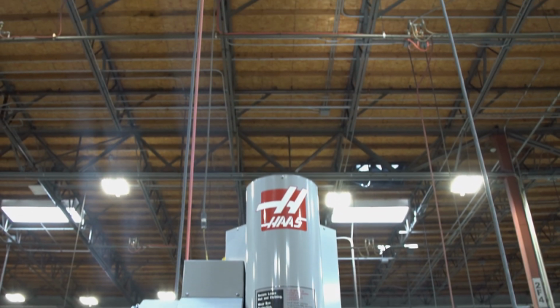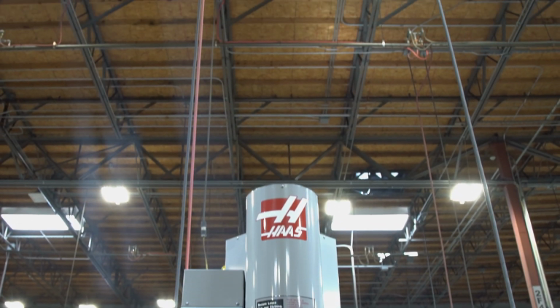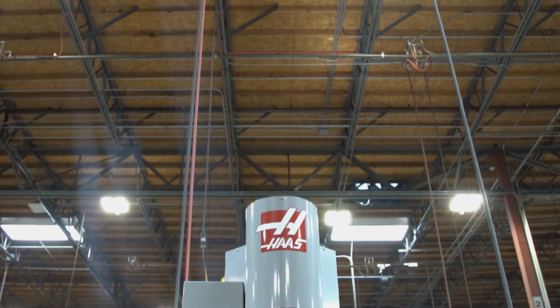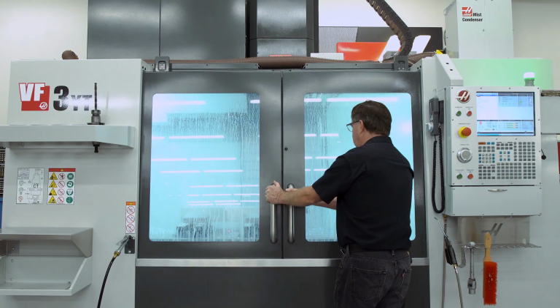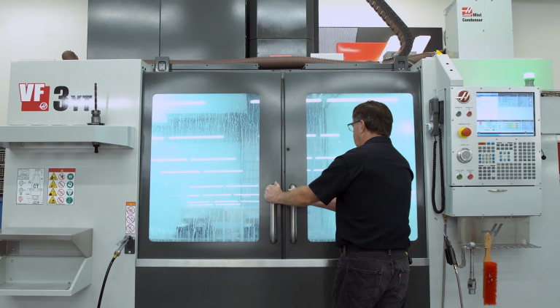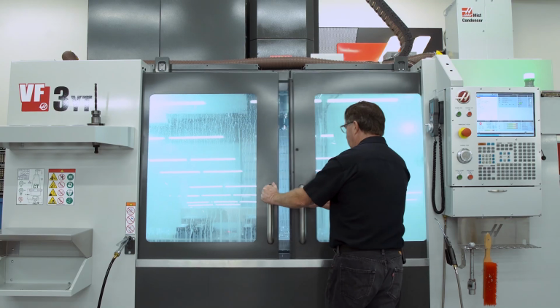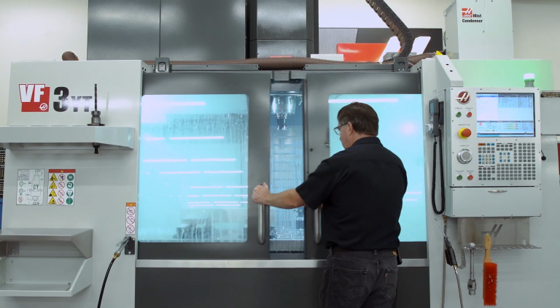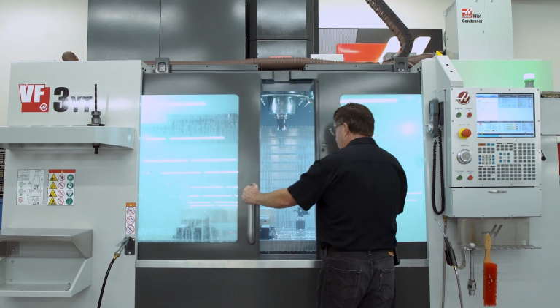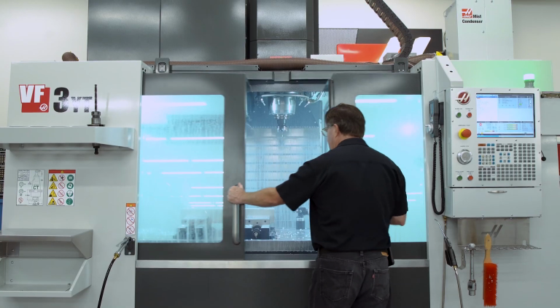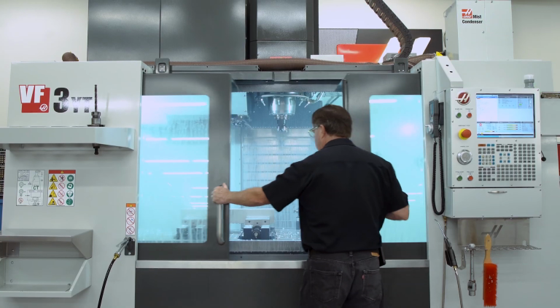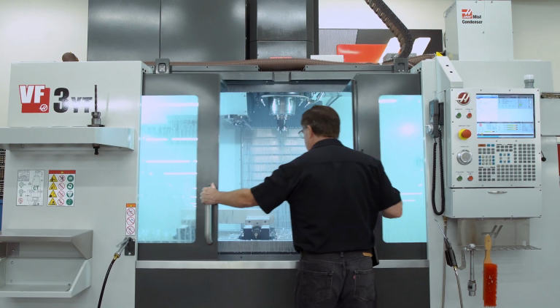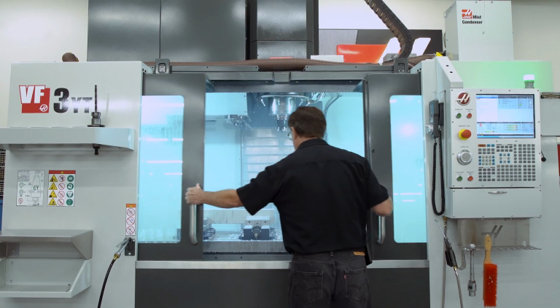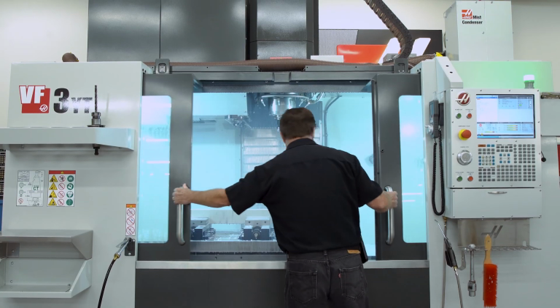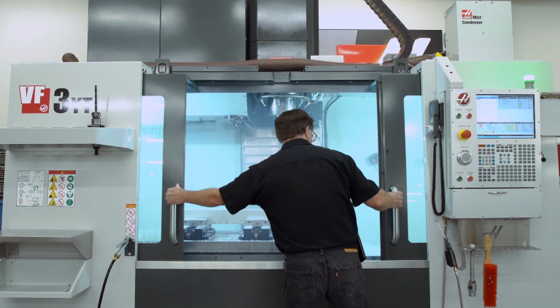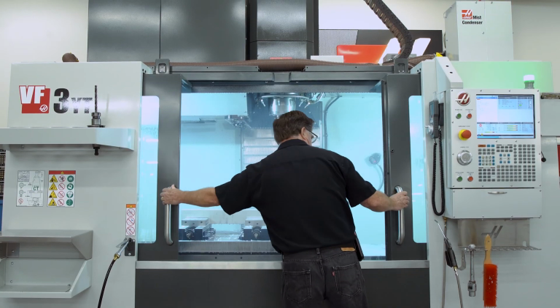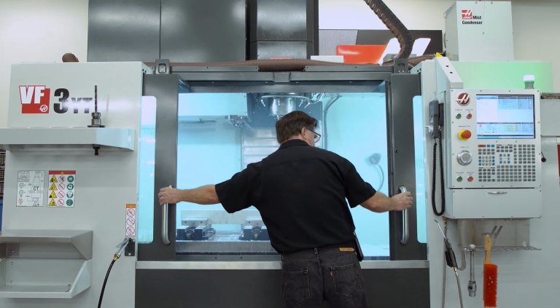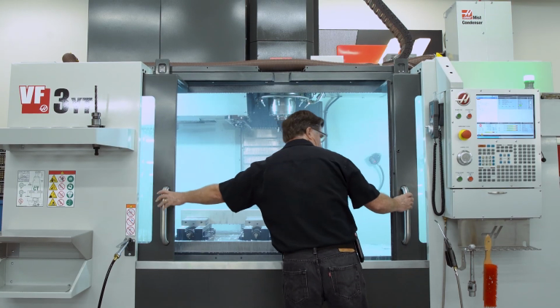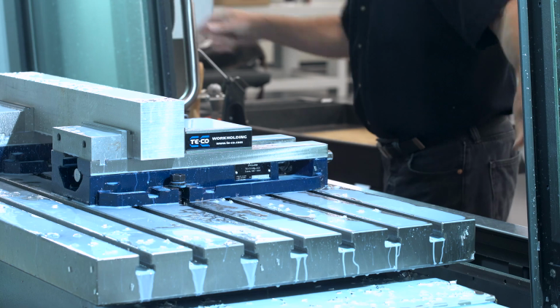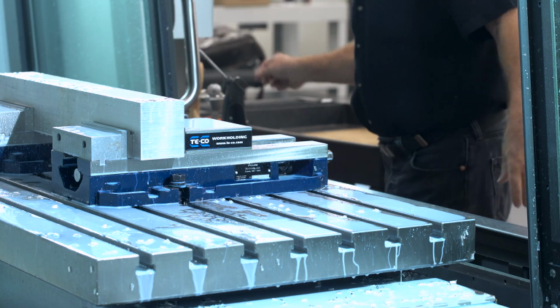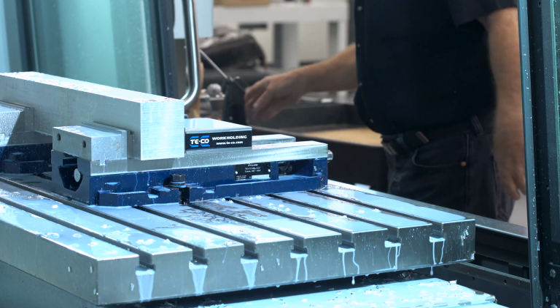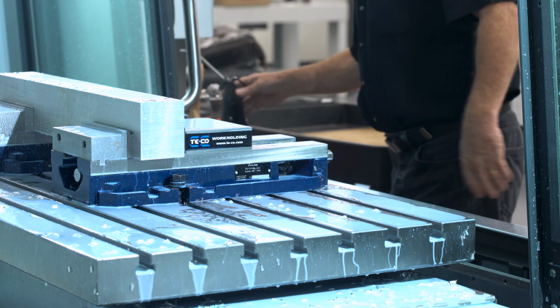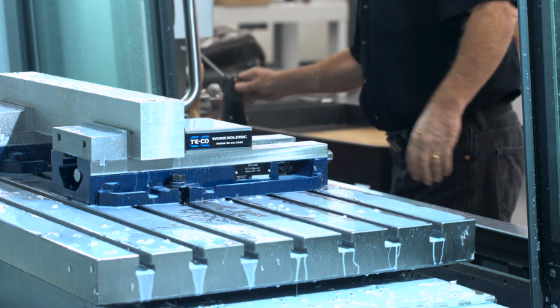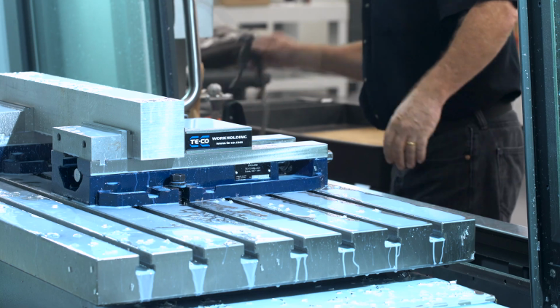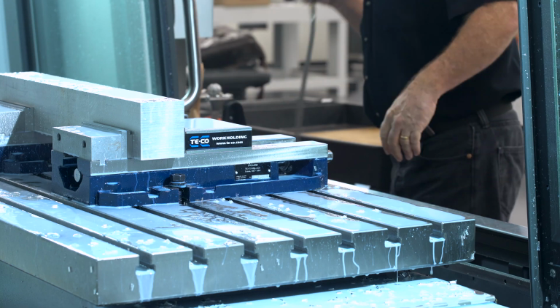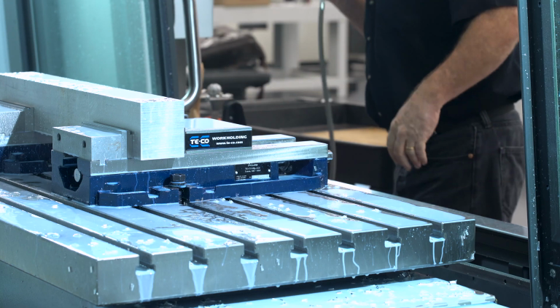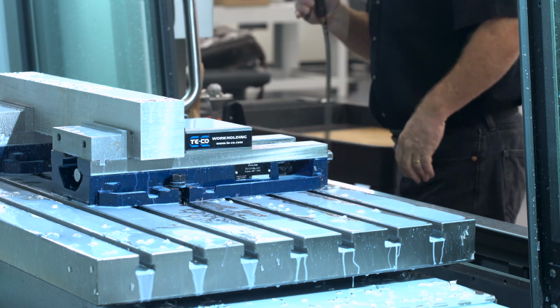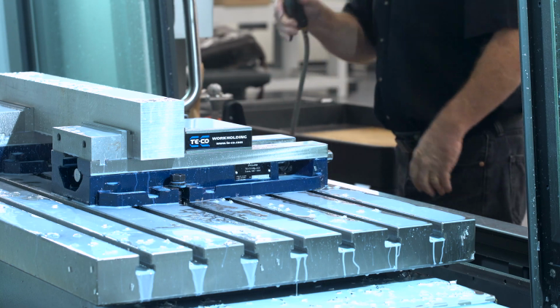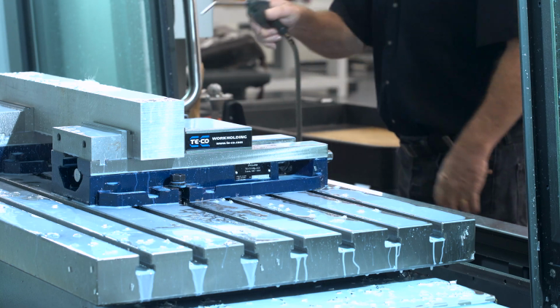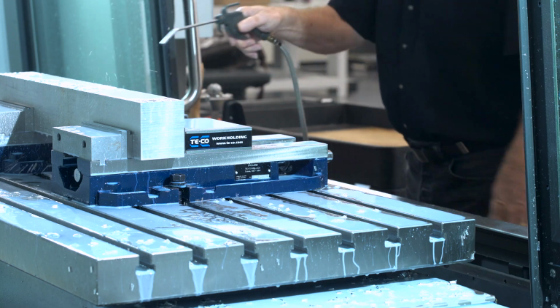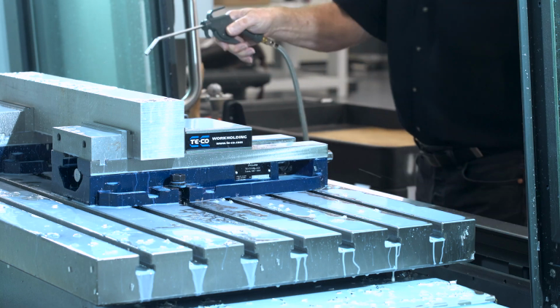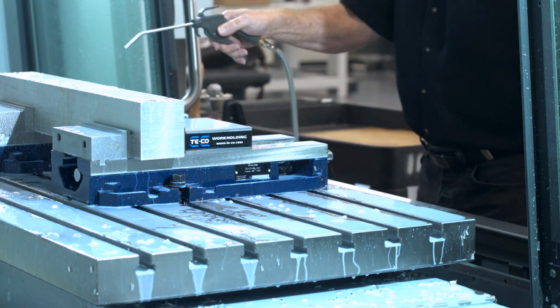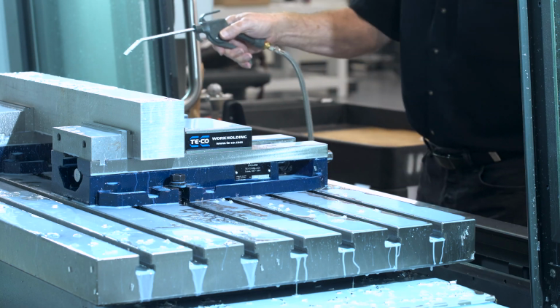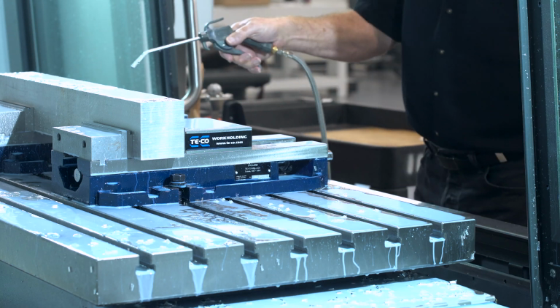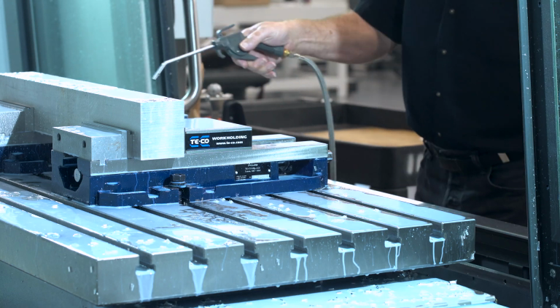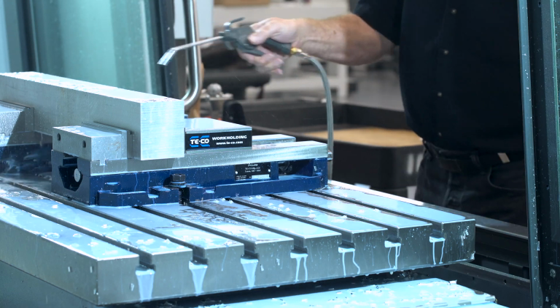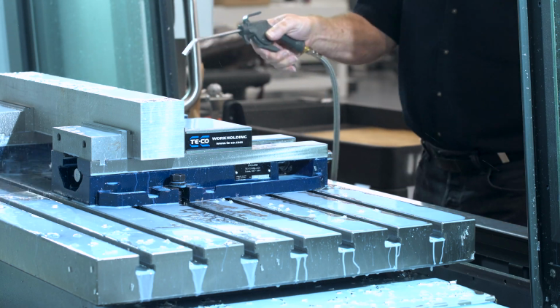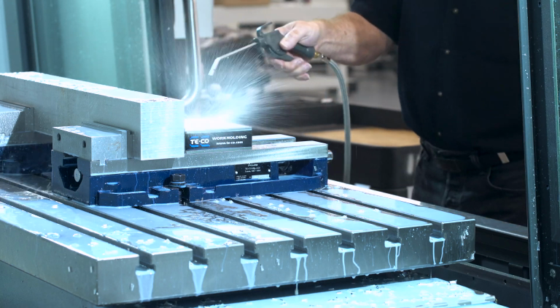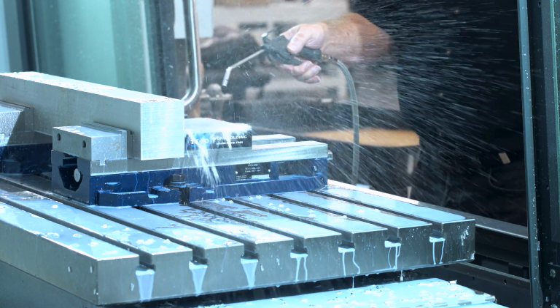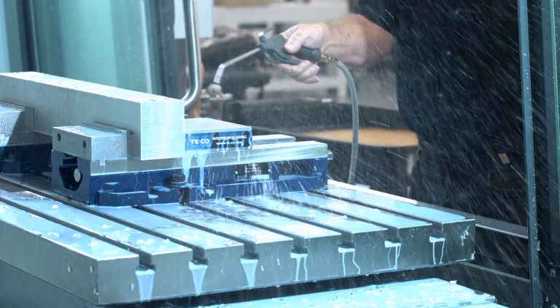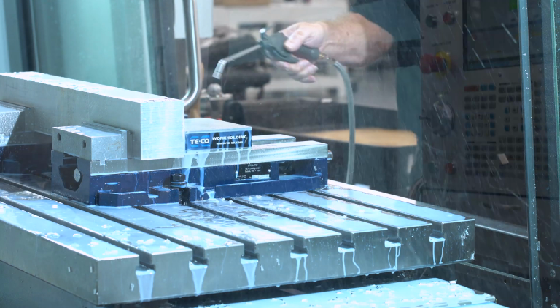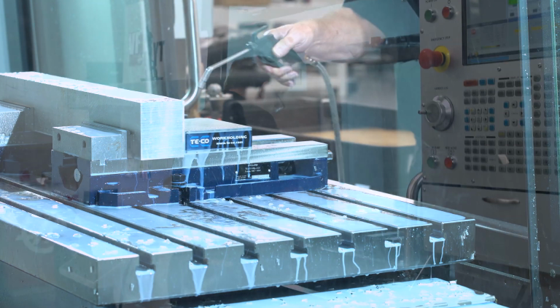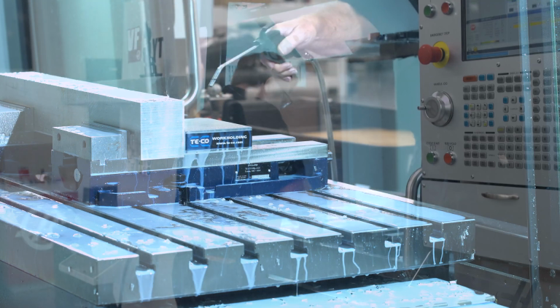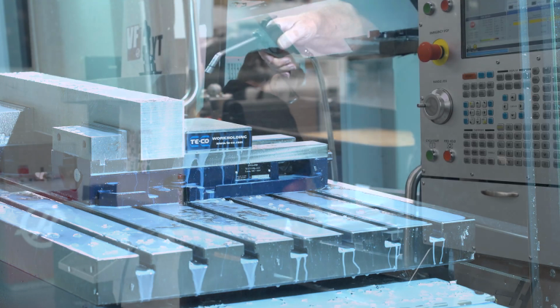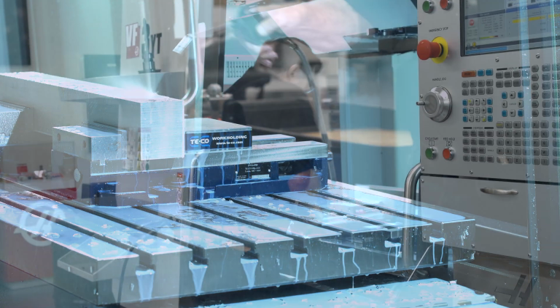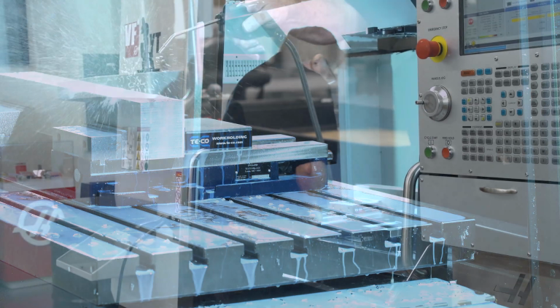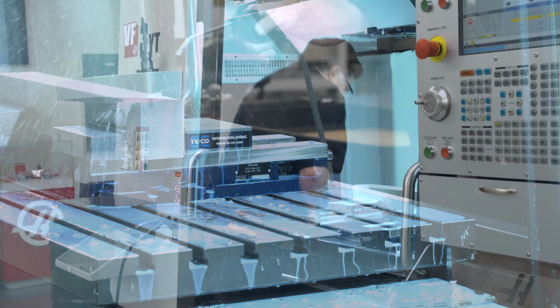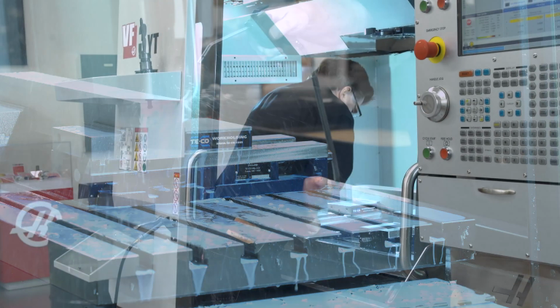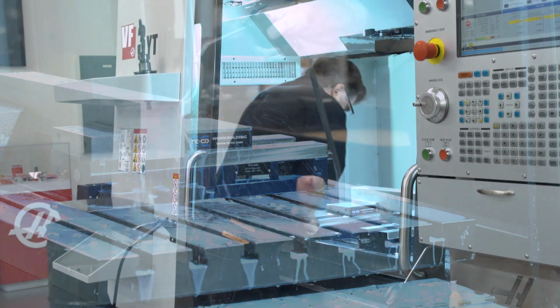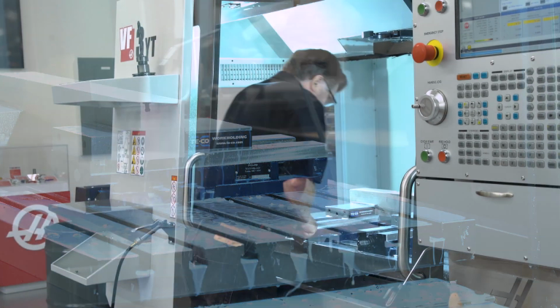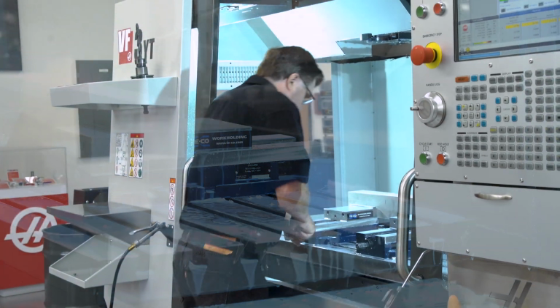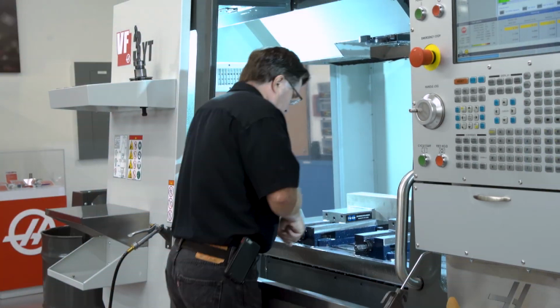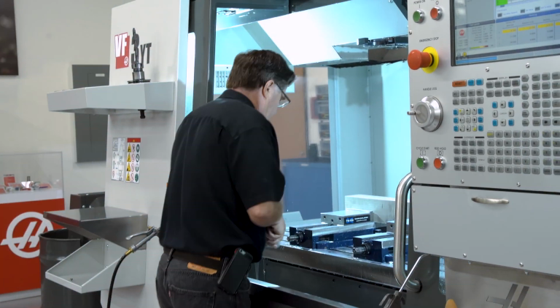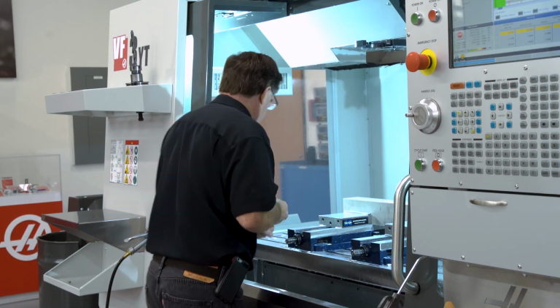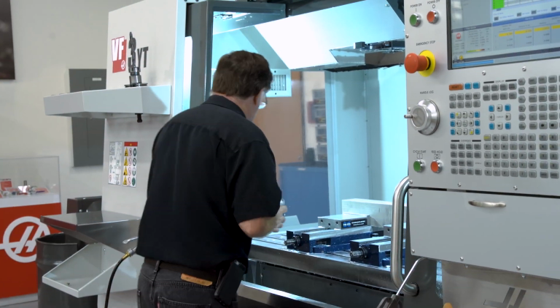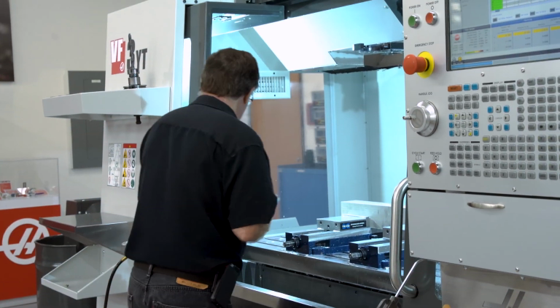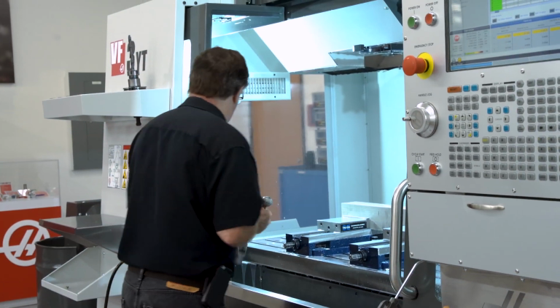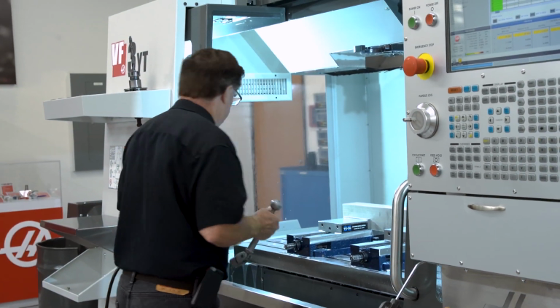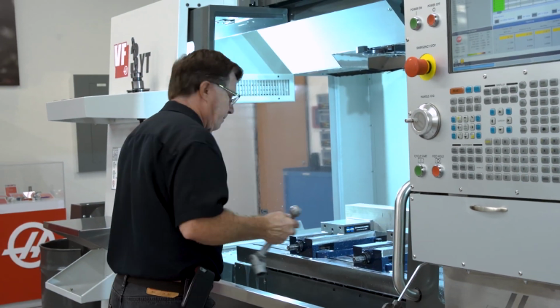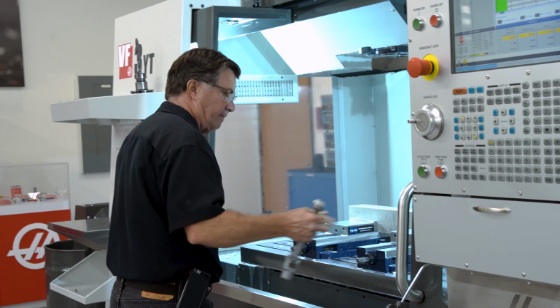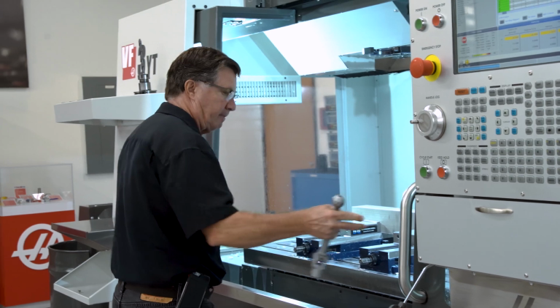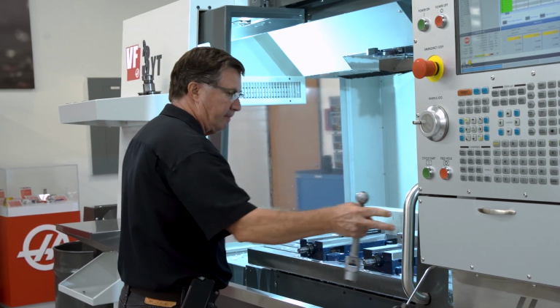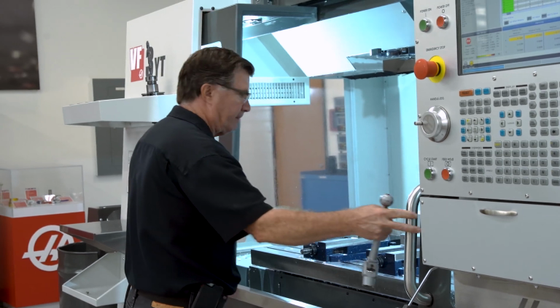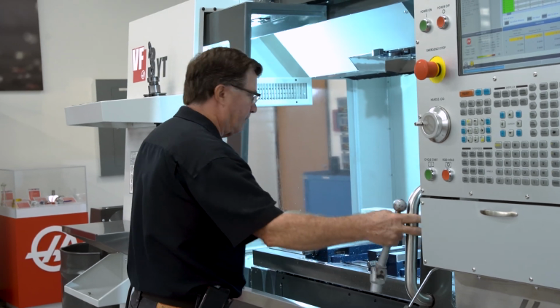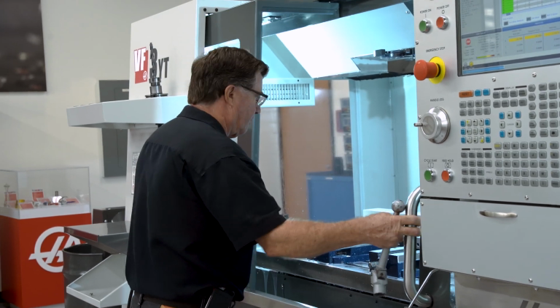So don't wait for the fog to clear. The Haas coolant mist condenser will remove it and let you get that next batch of parts loaded quicker.